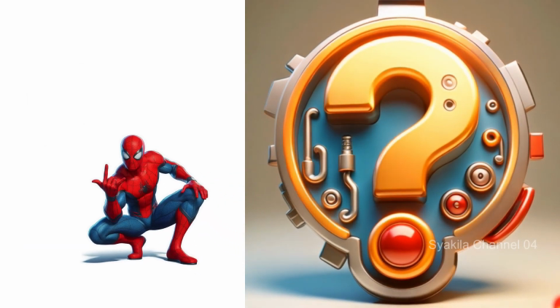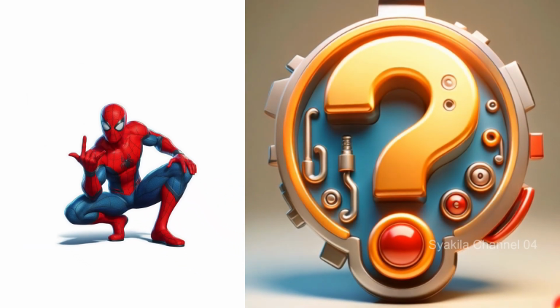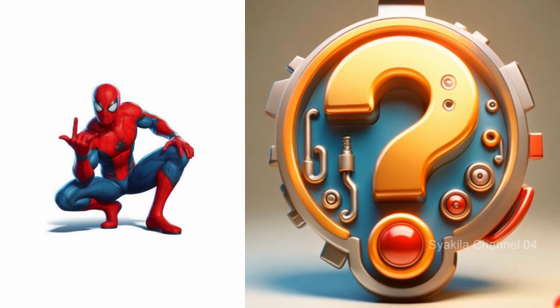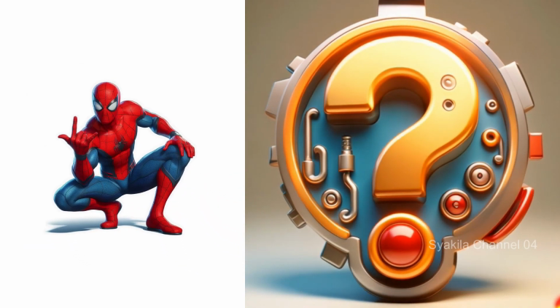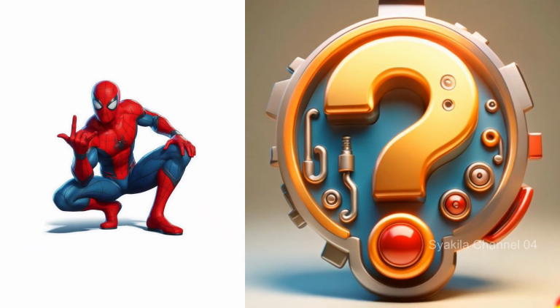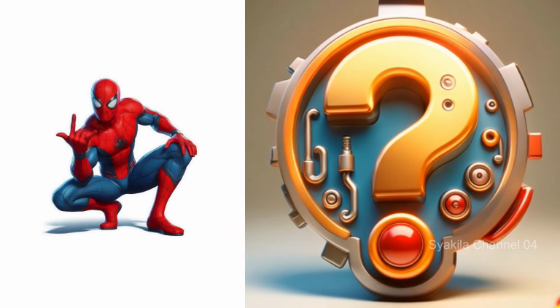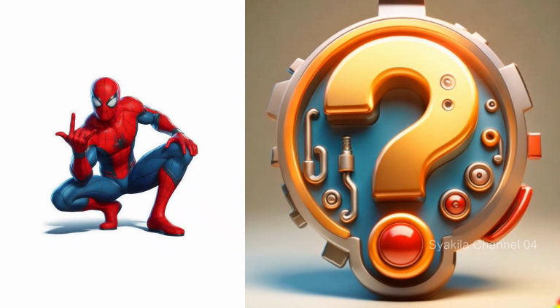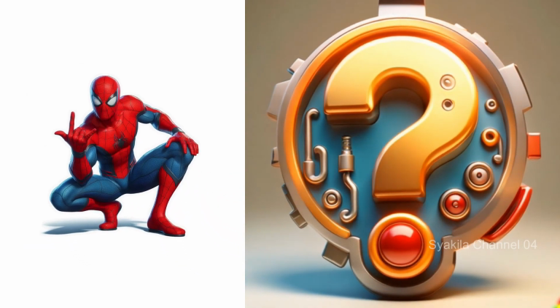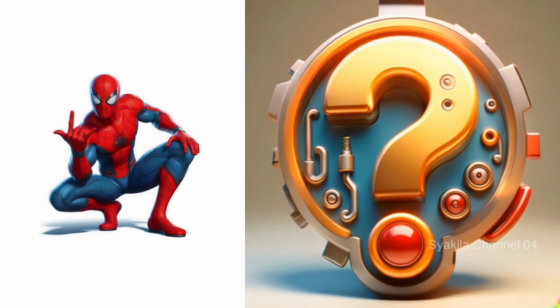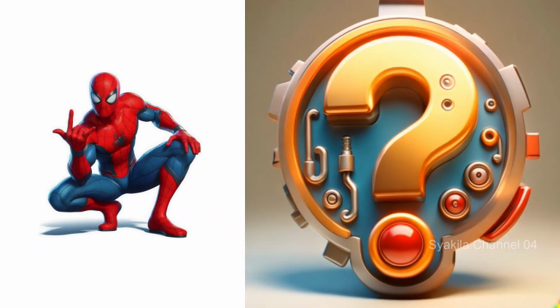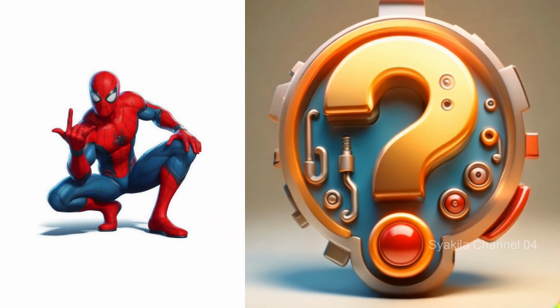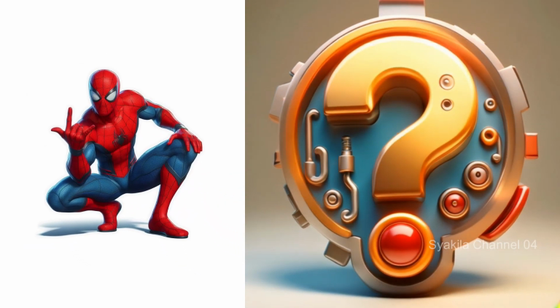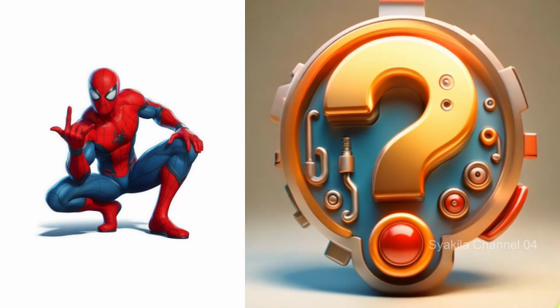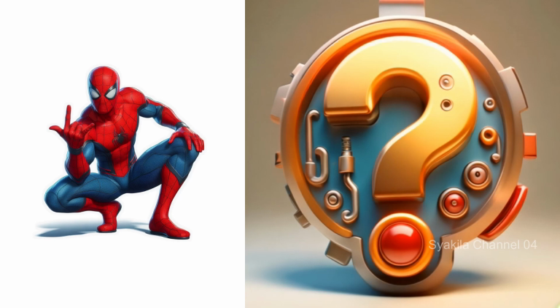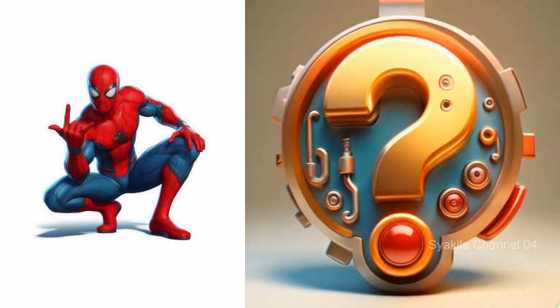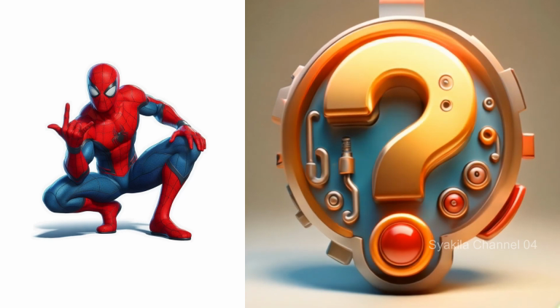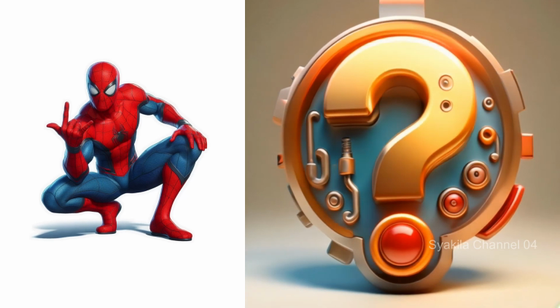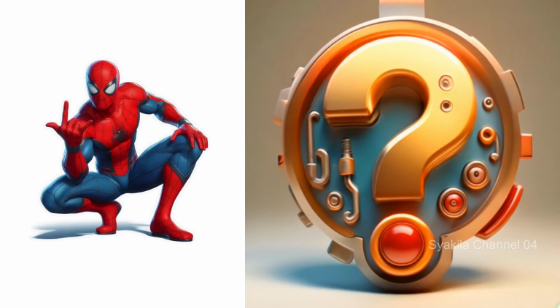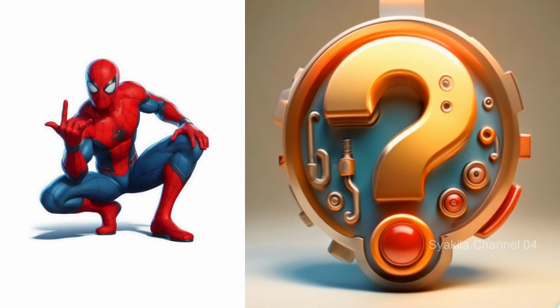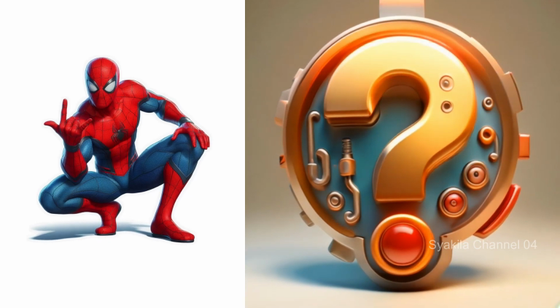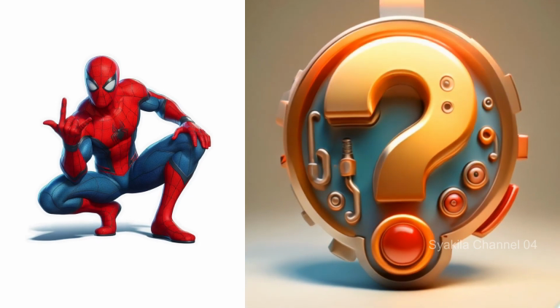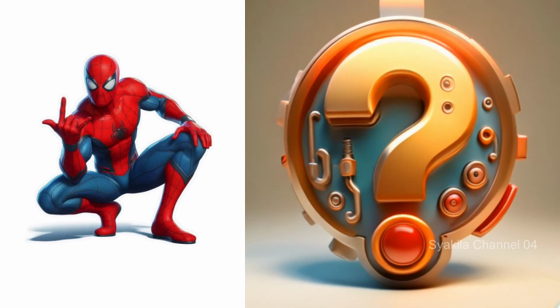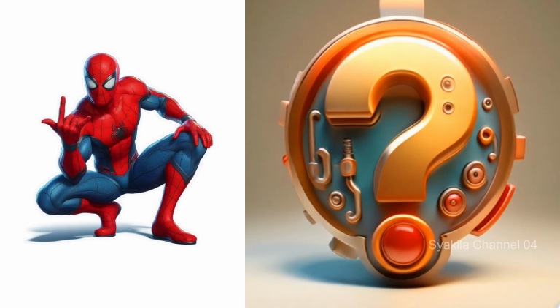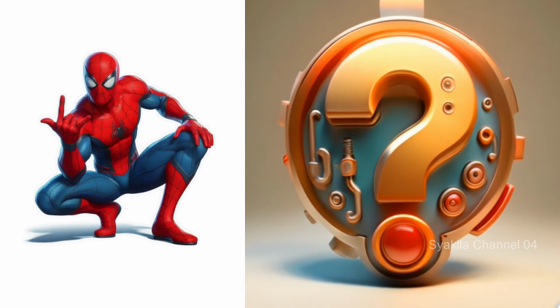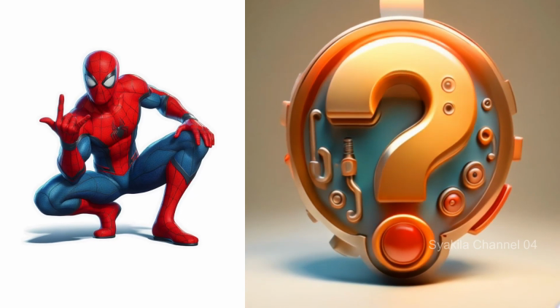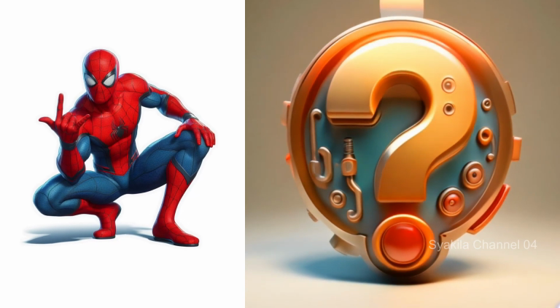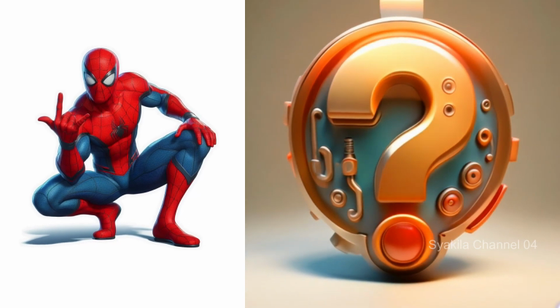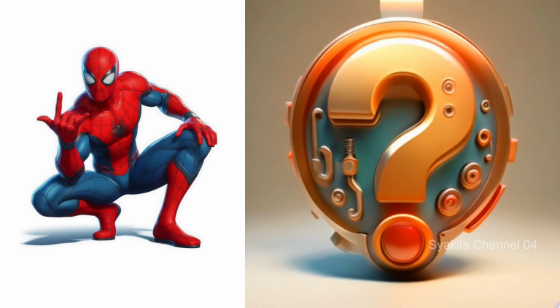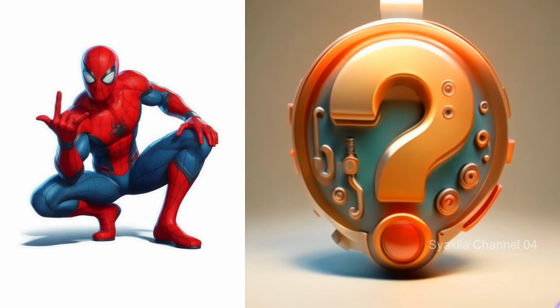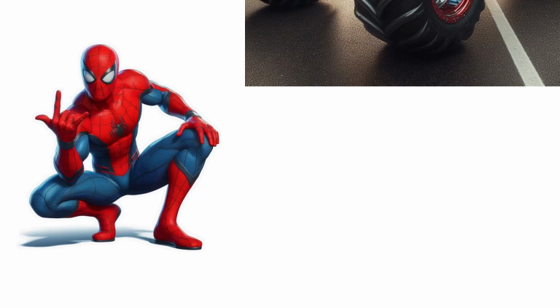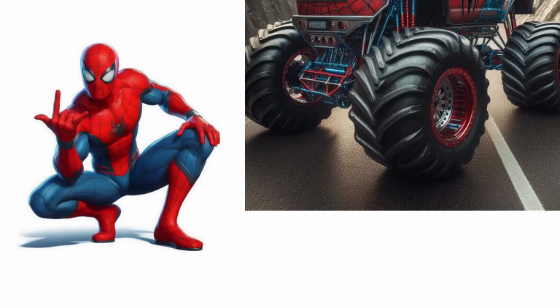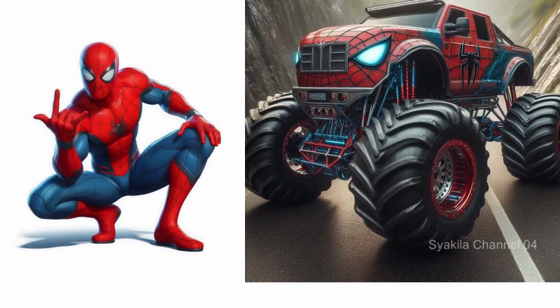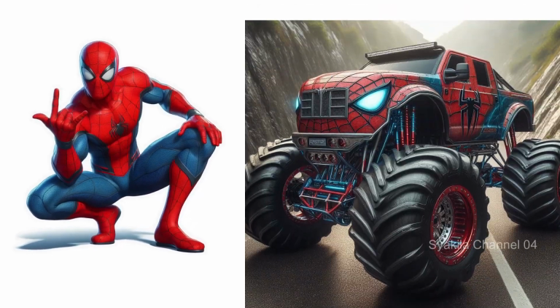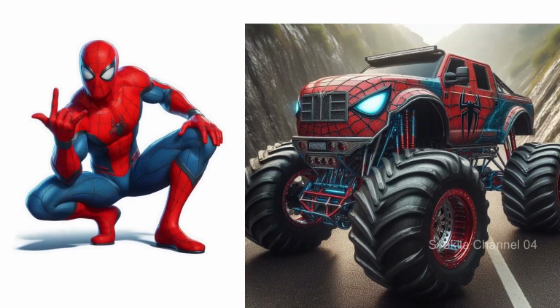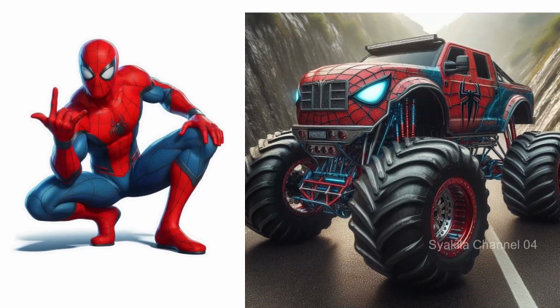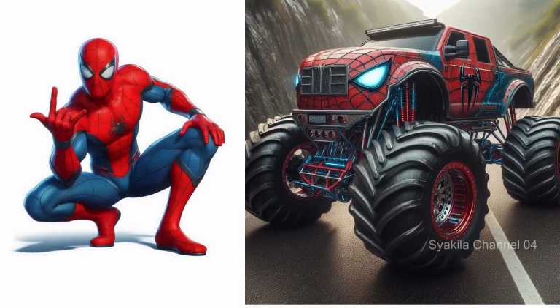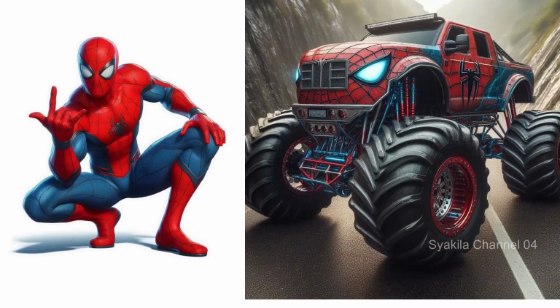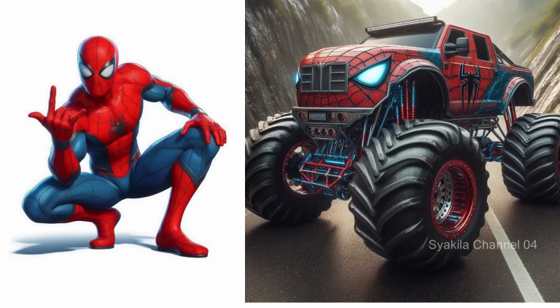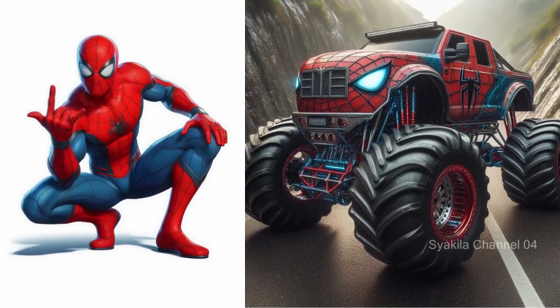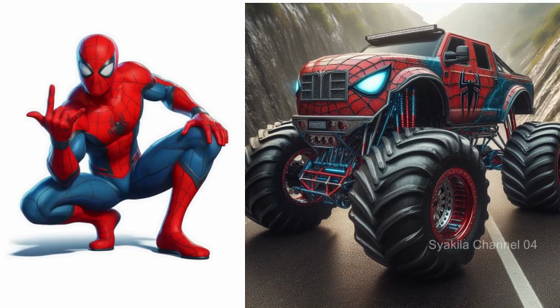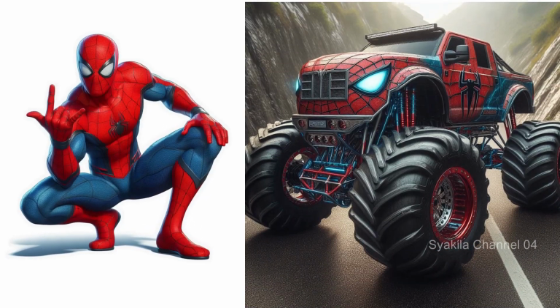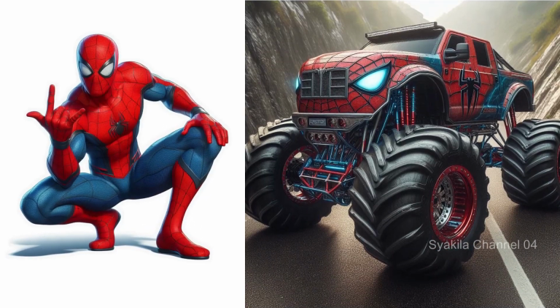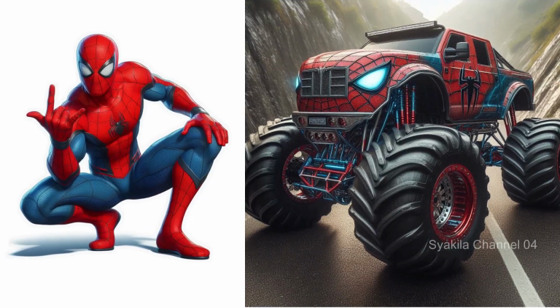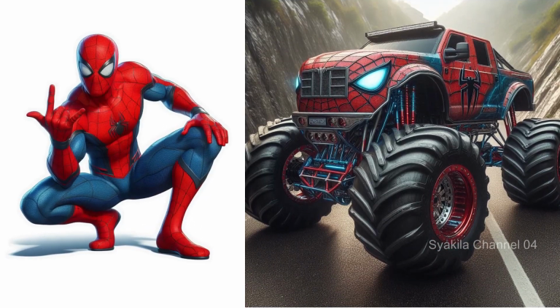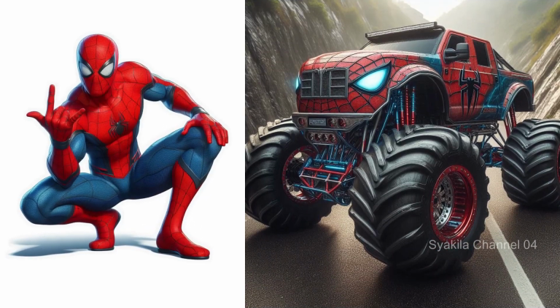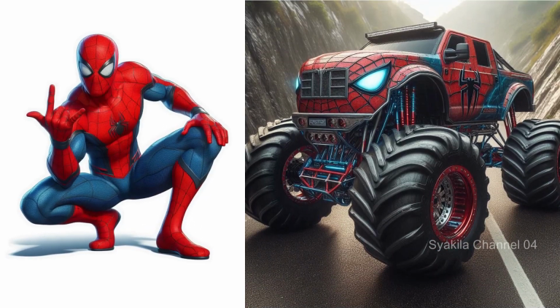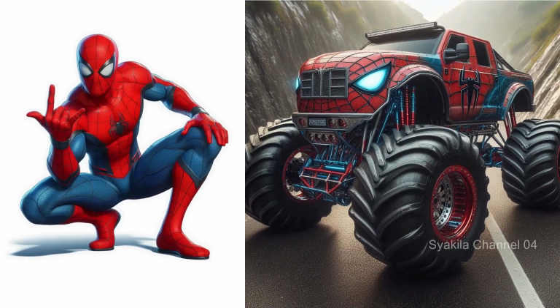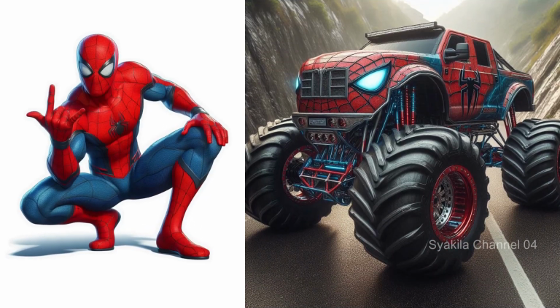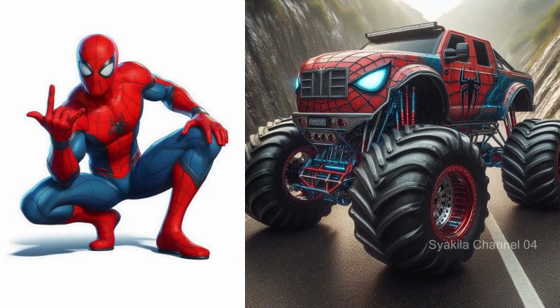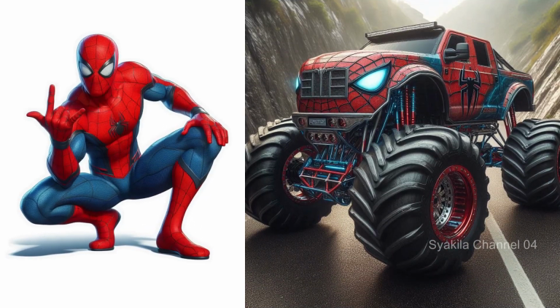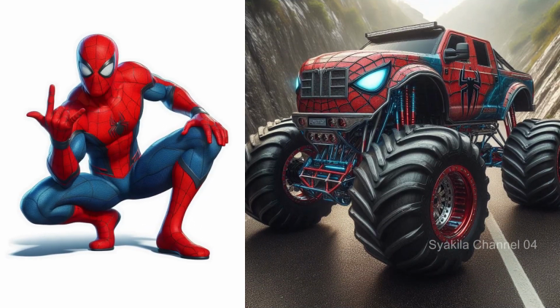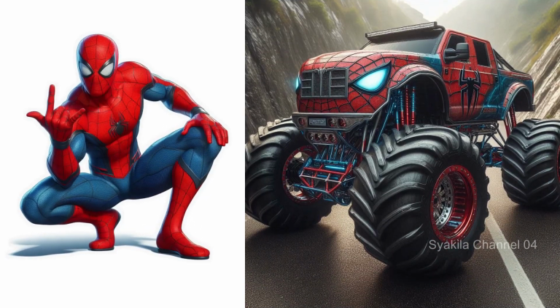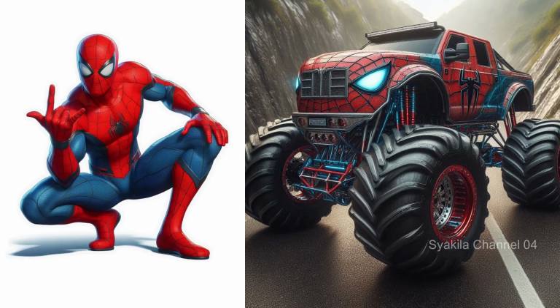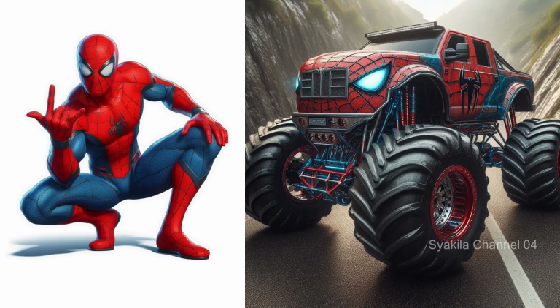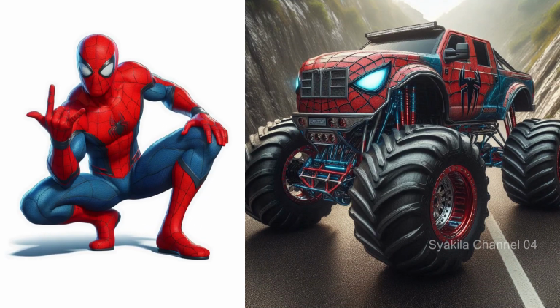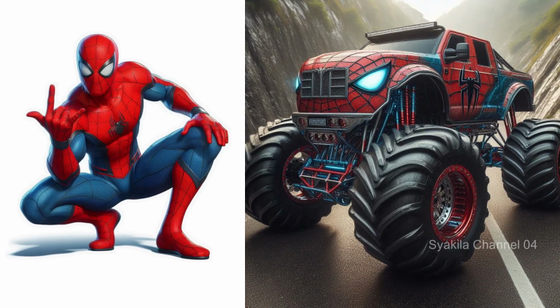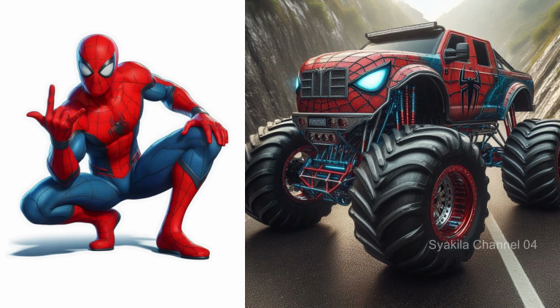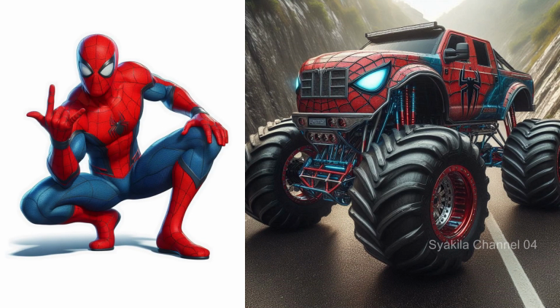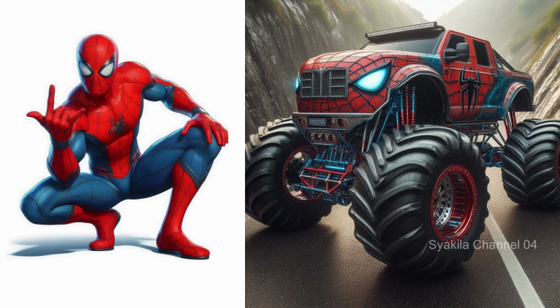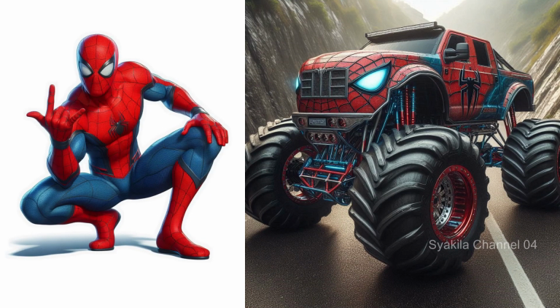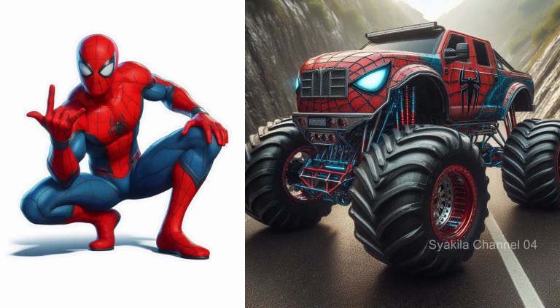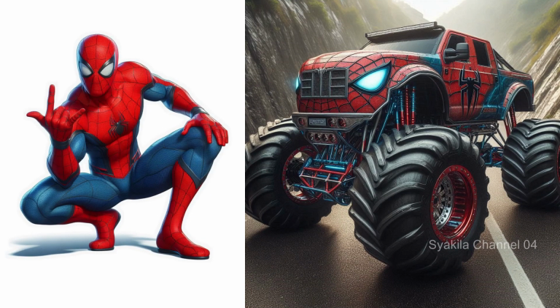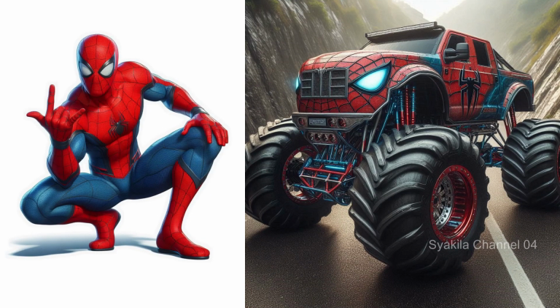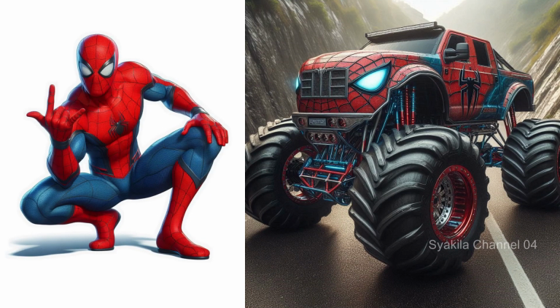Spider-Man transformation into monster truck. Of course, it's characteristic as a spider web.